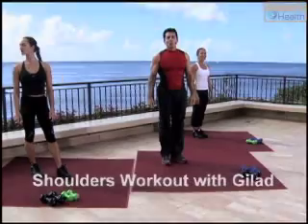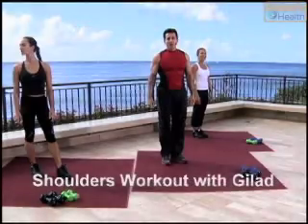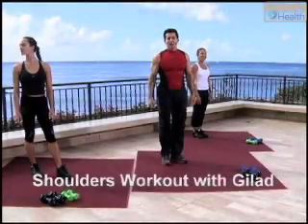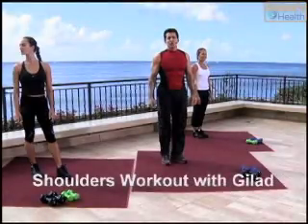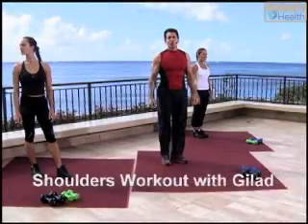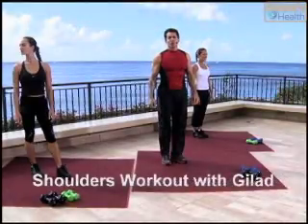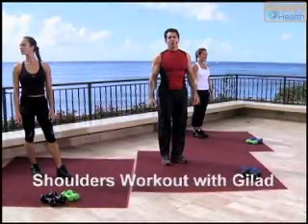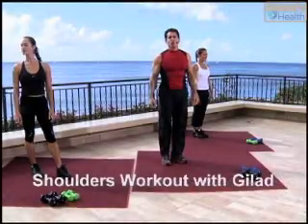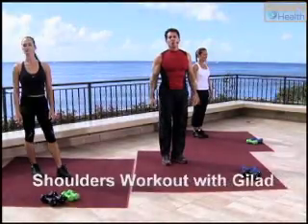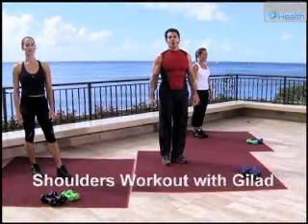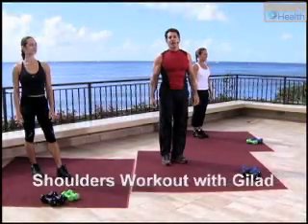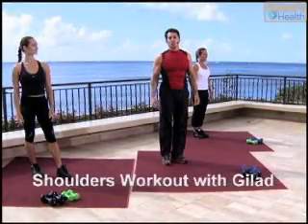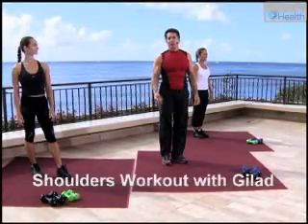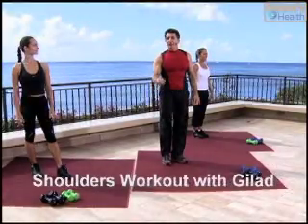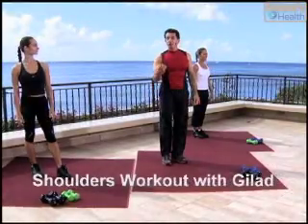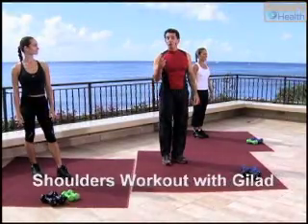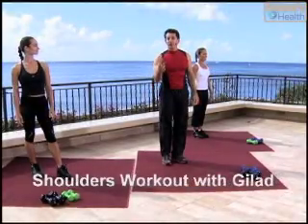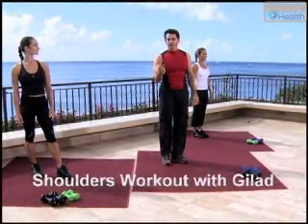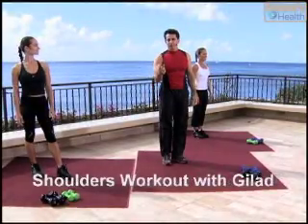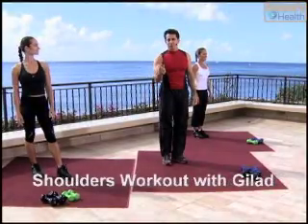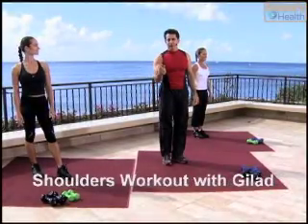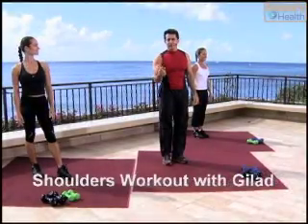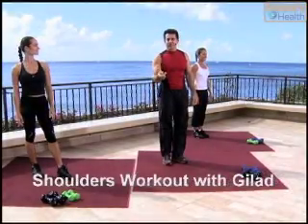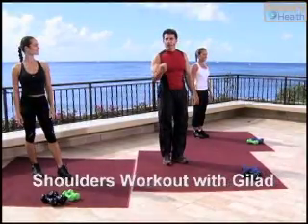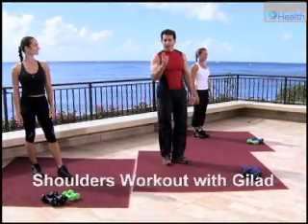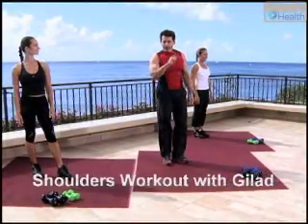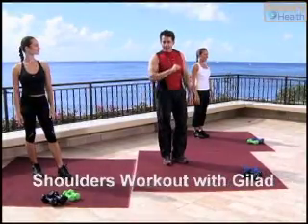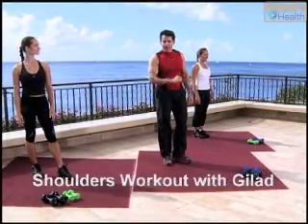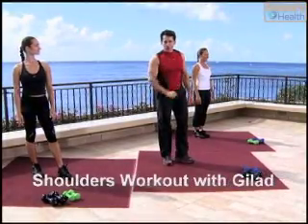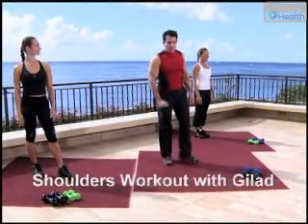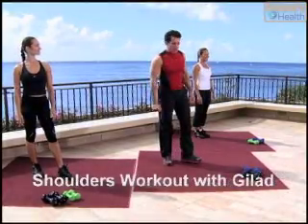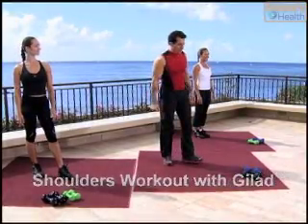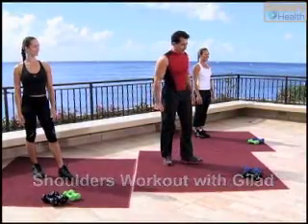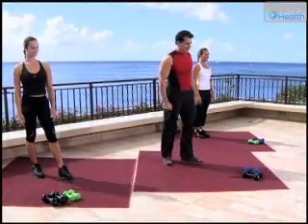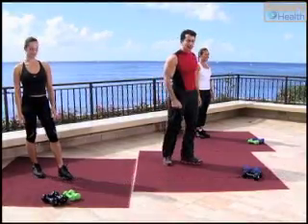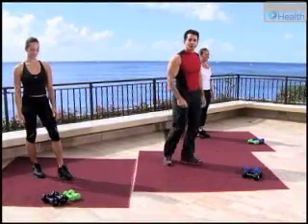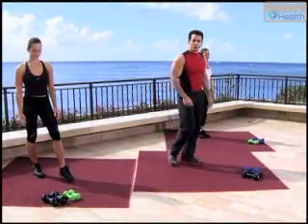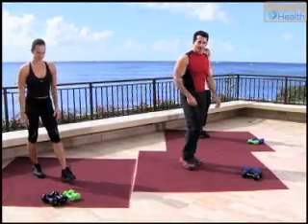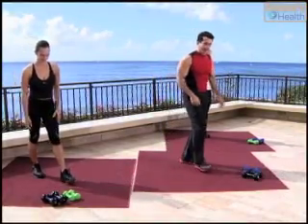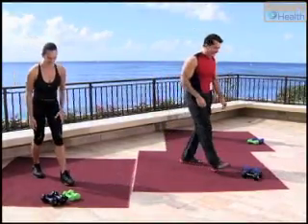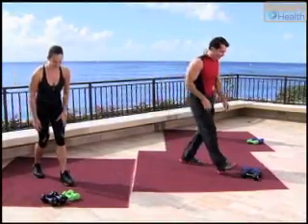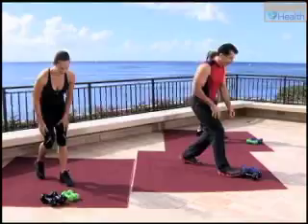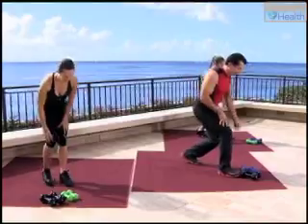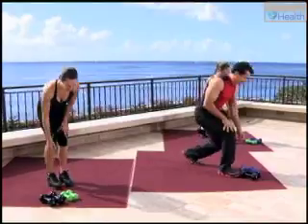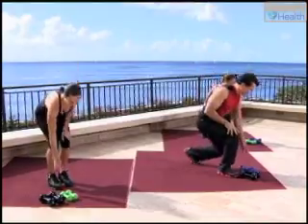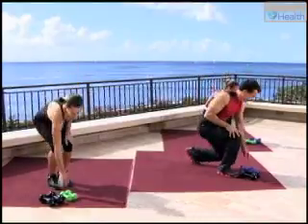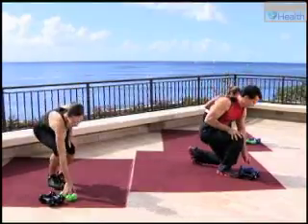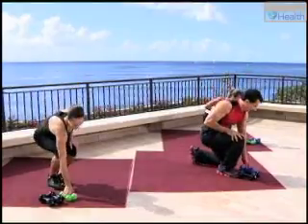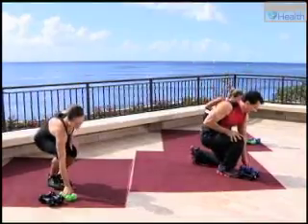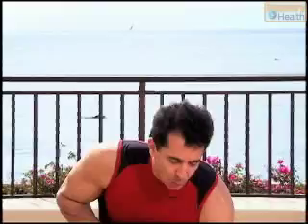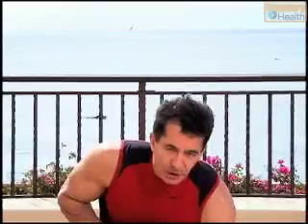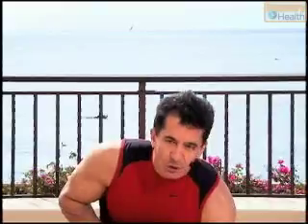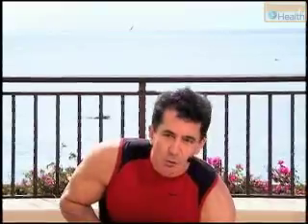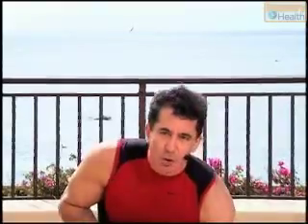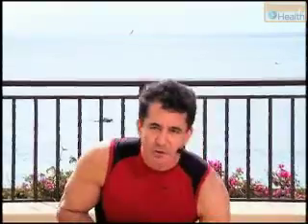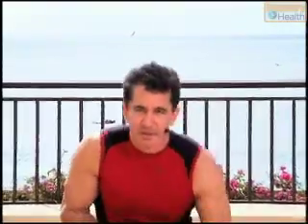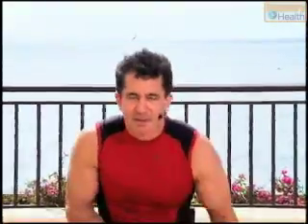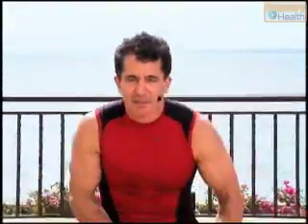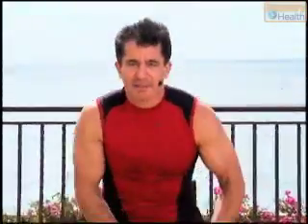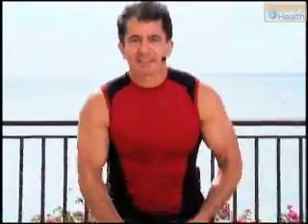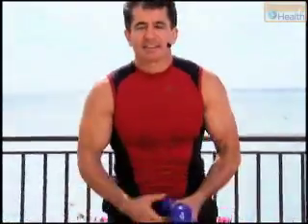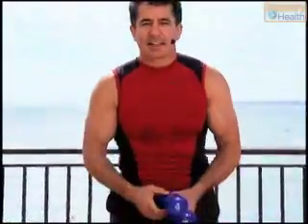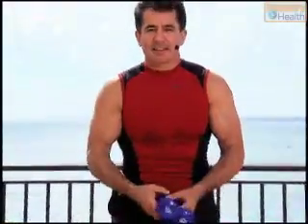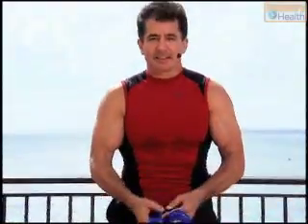Welcome to your shoulder workout. We have two sets of weights and I'll take you through it. Let's start with a light set. We're going to do rotator cuff exercises.